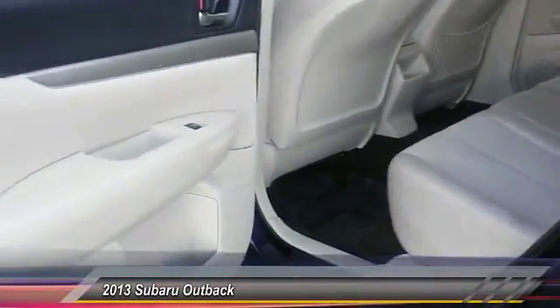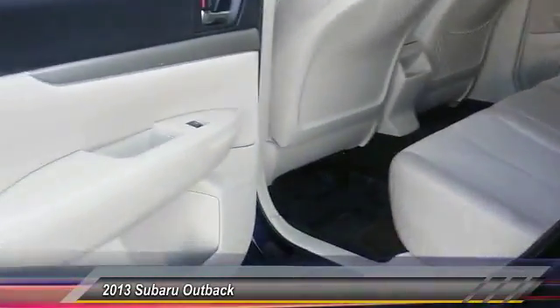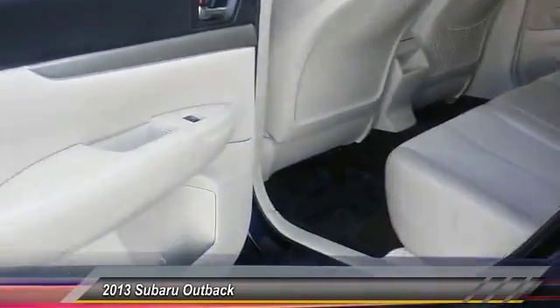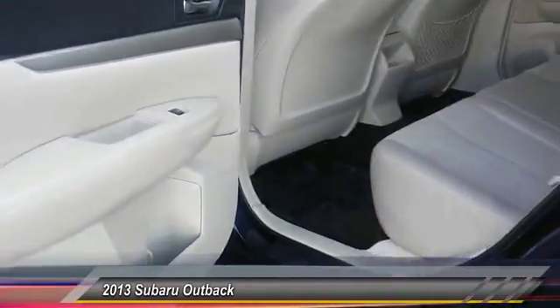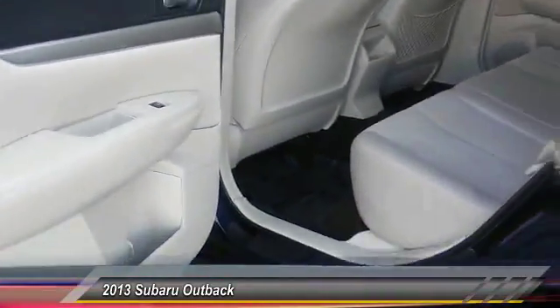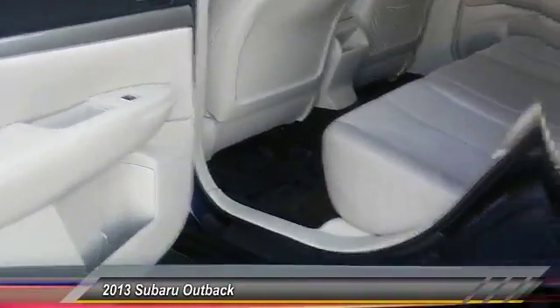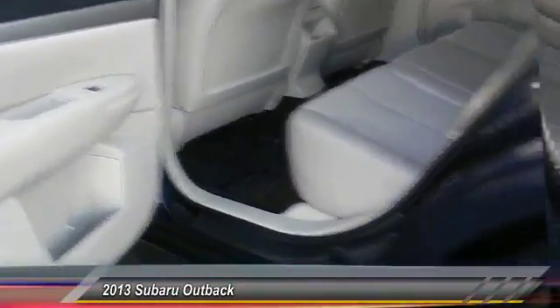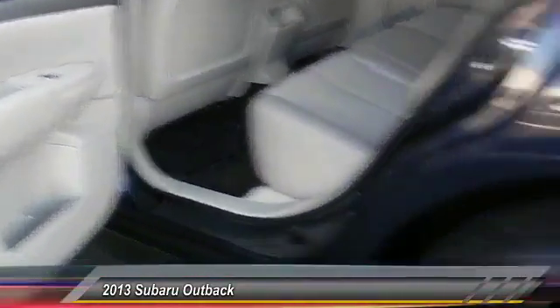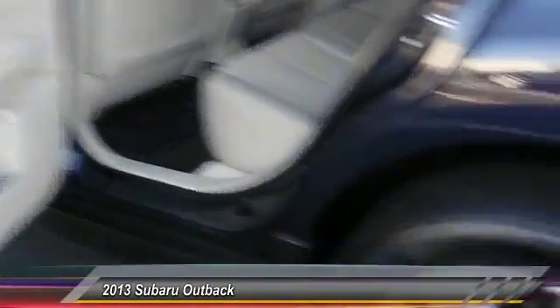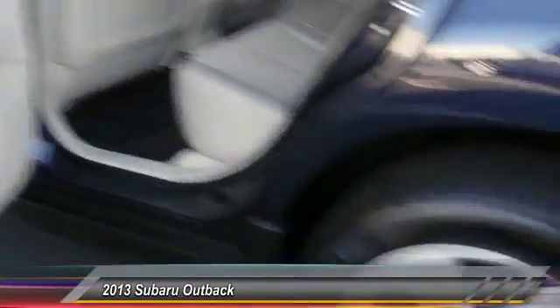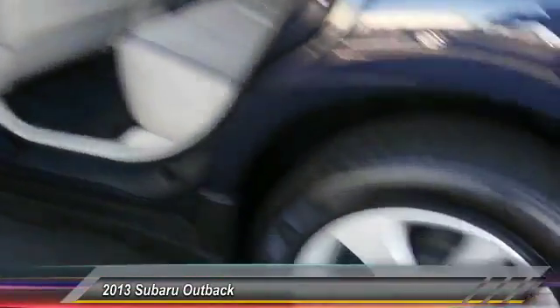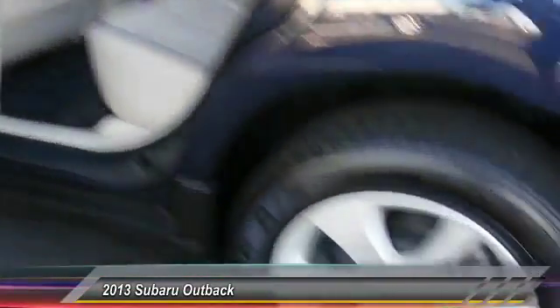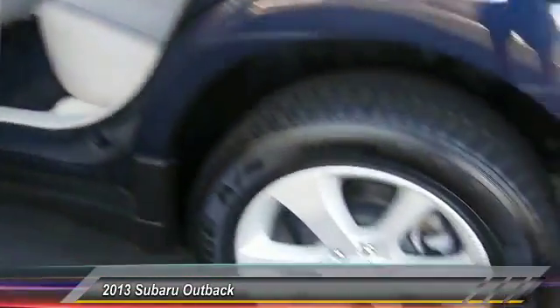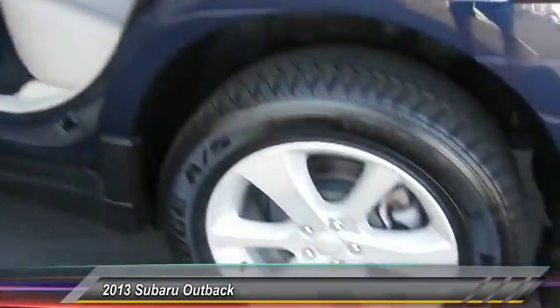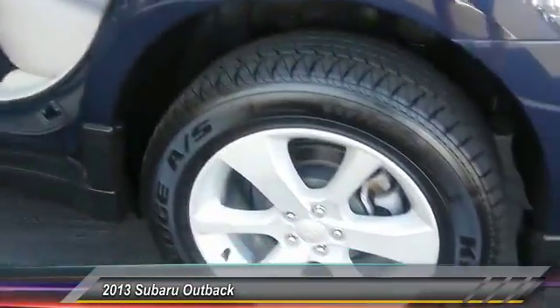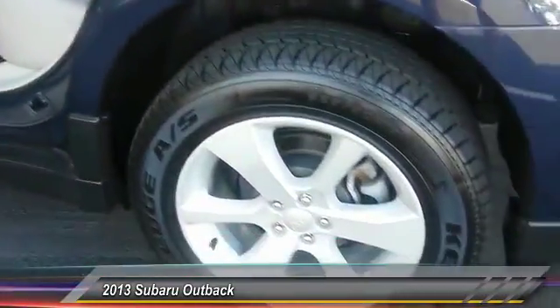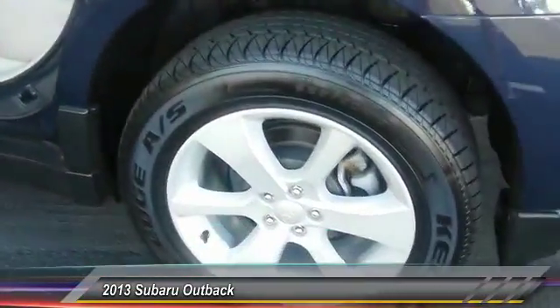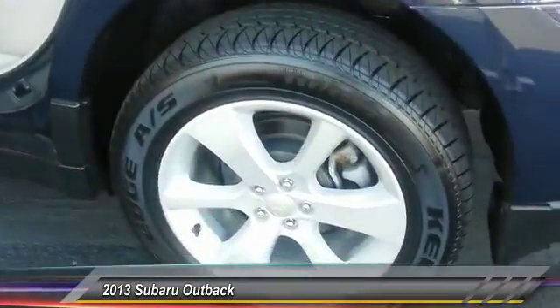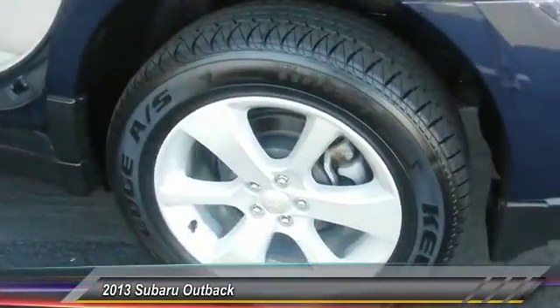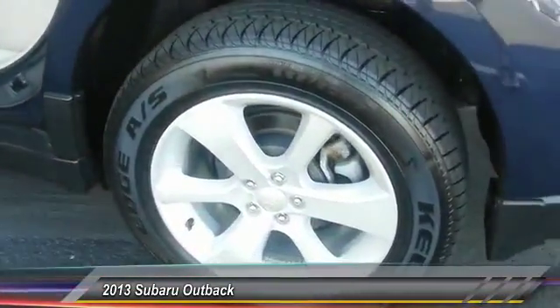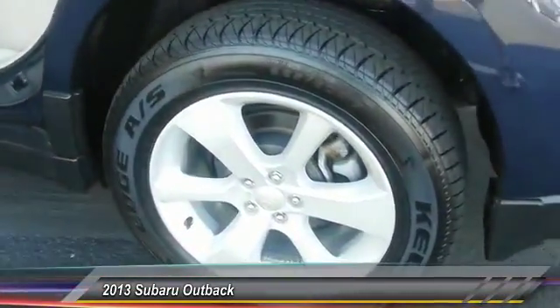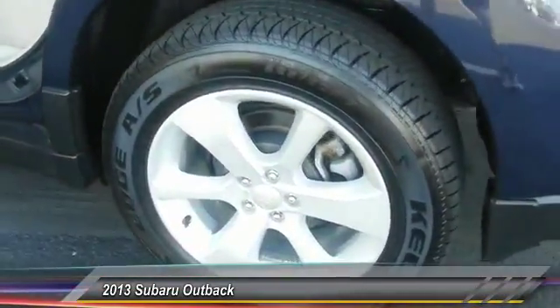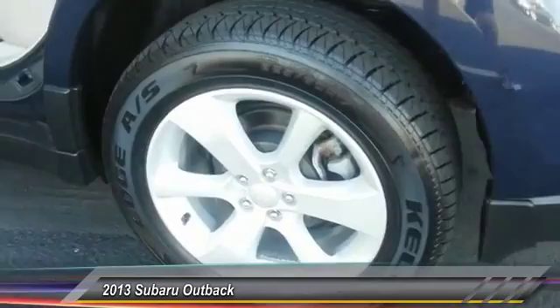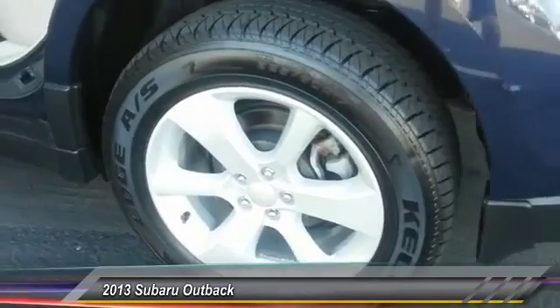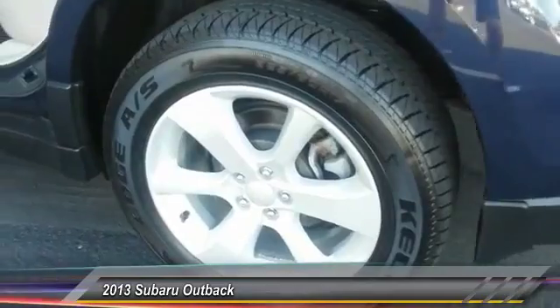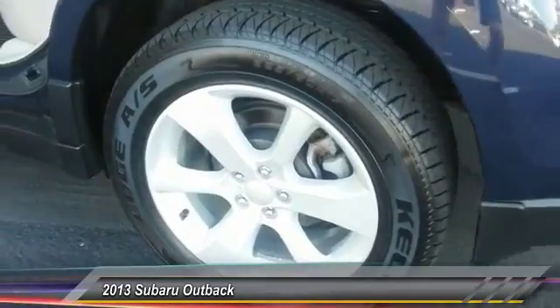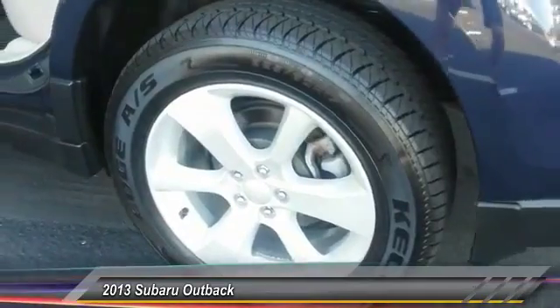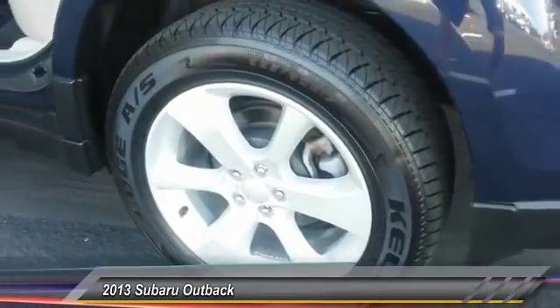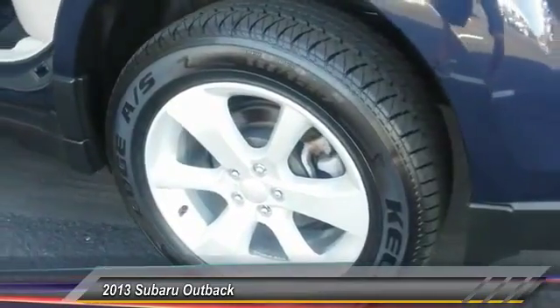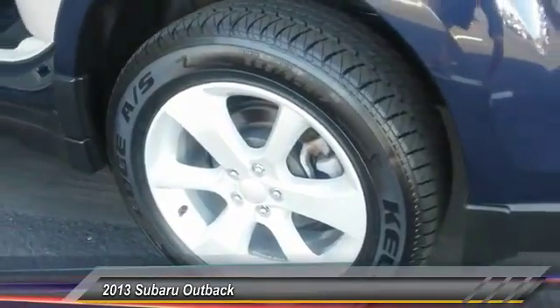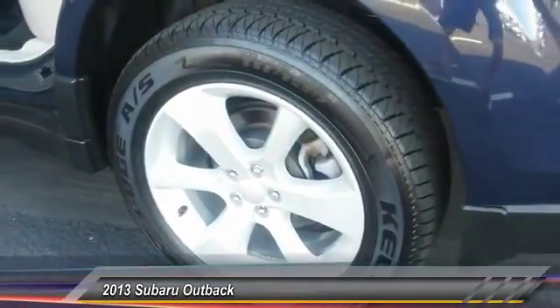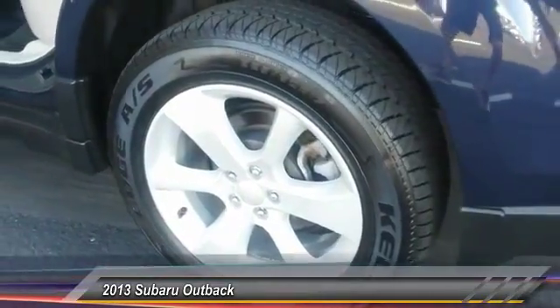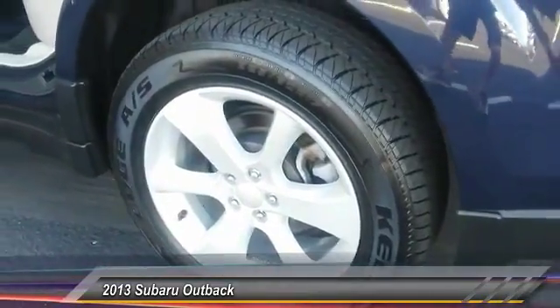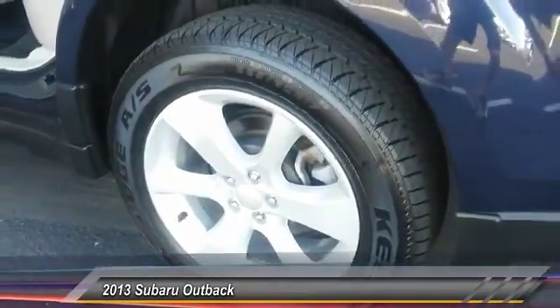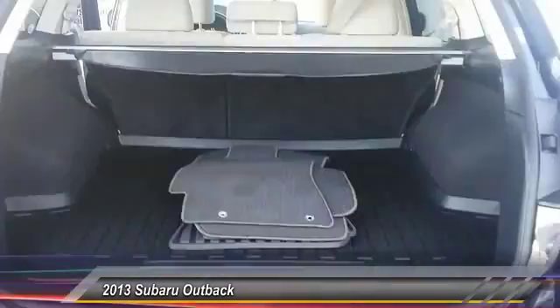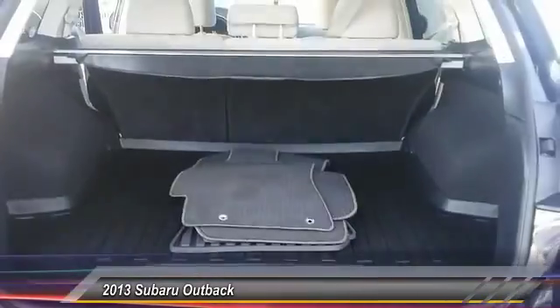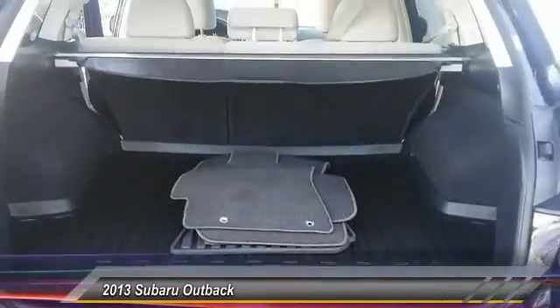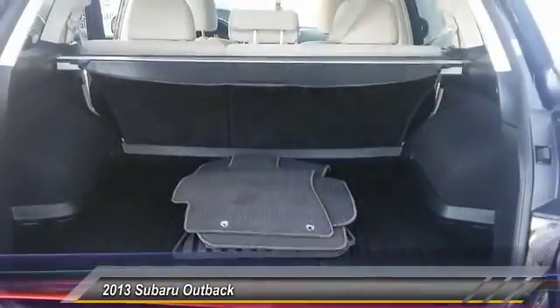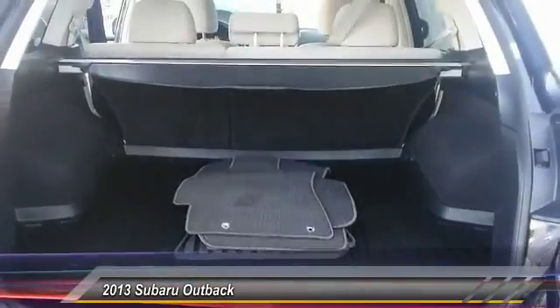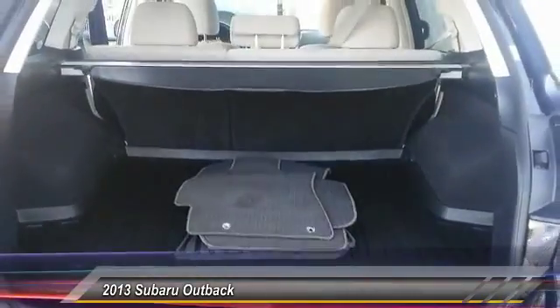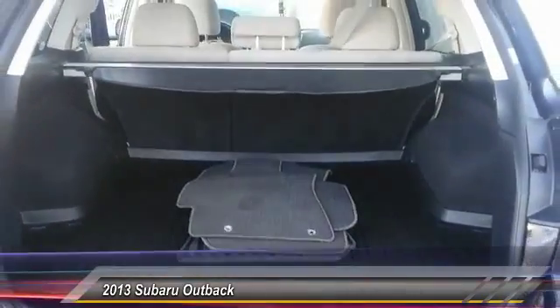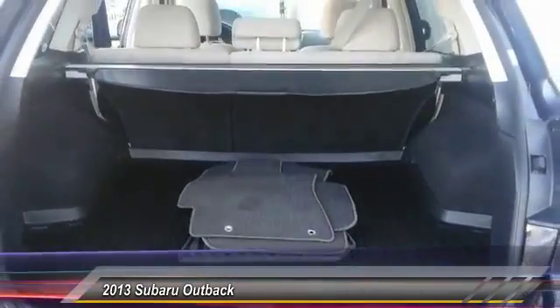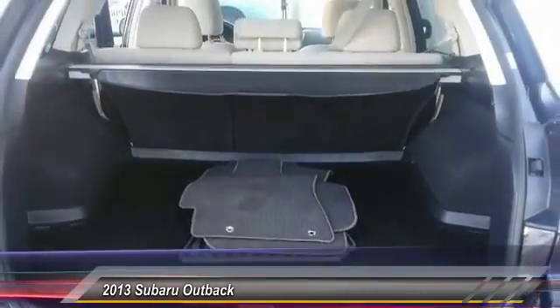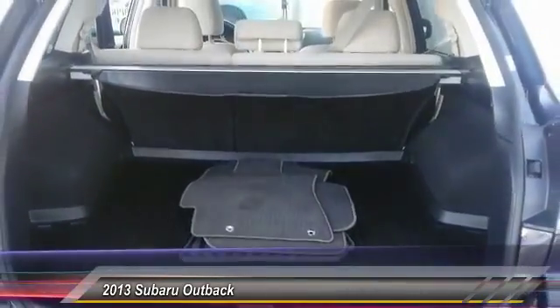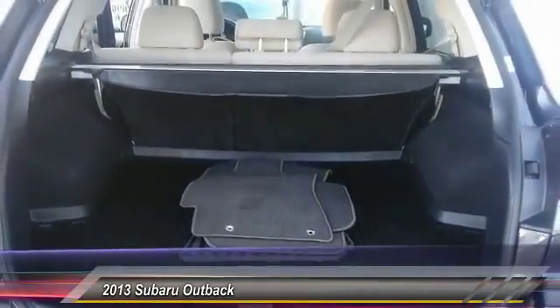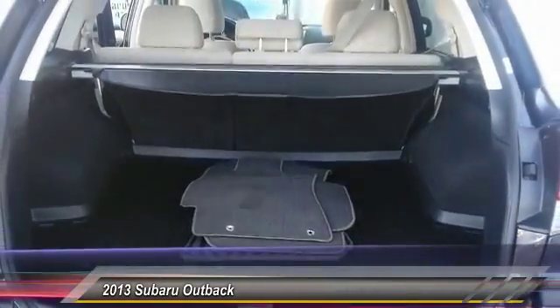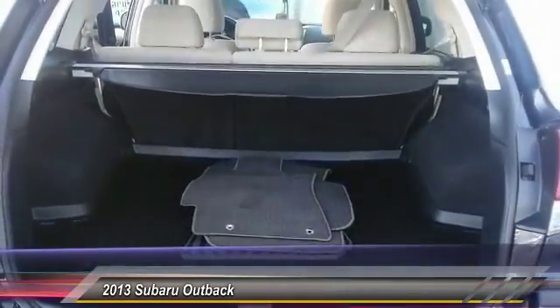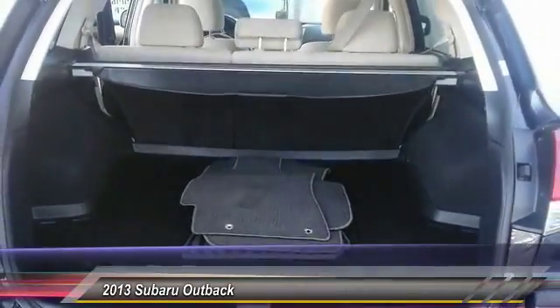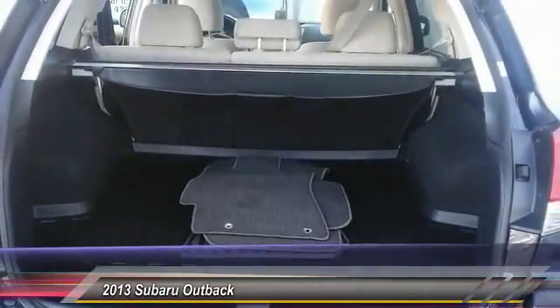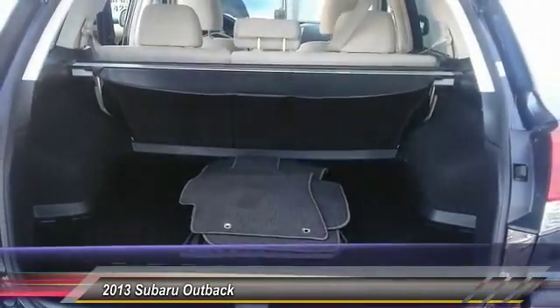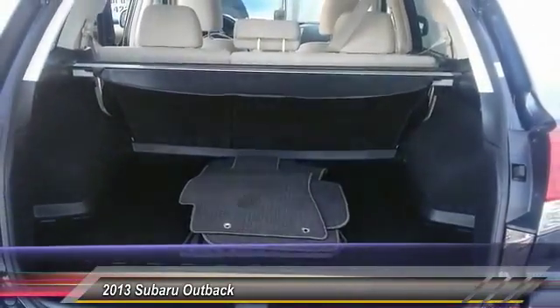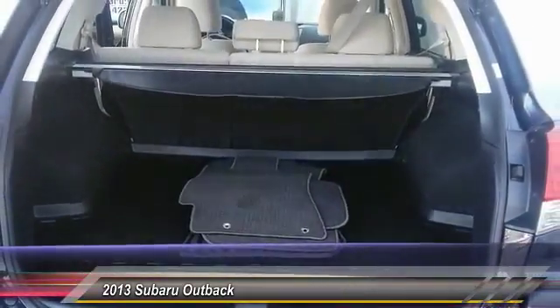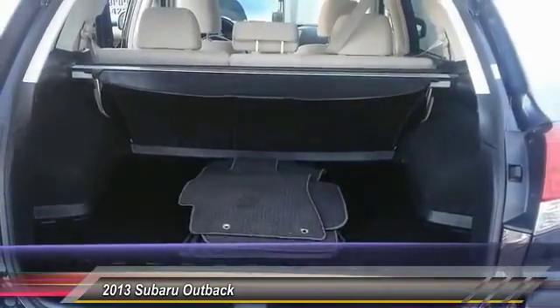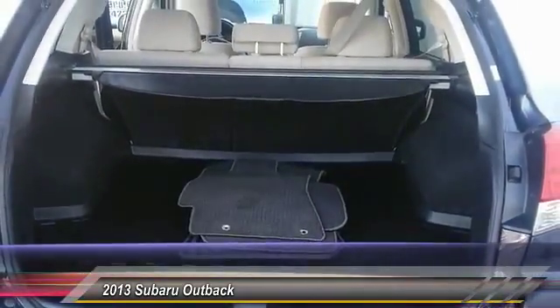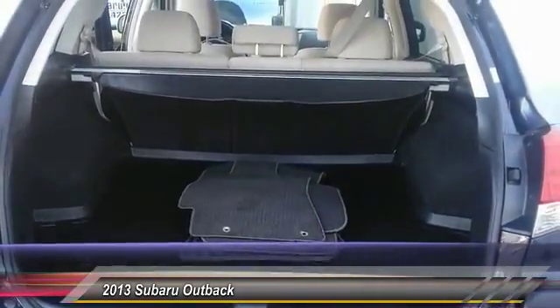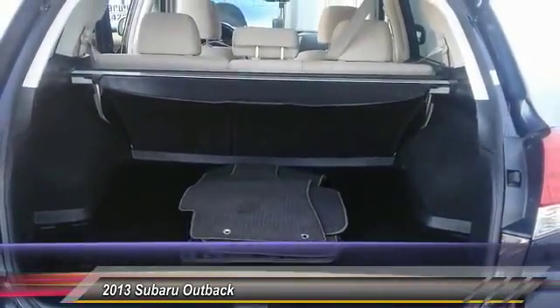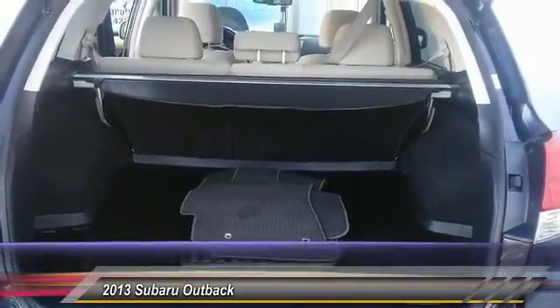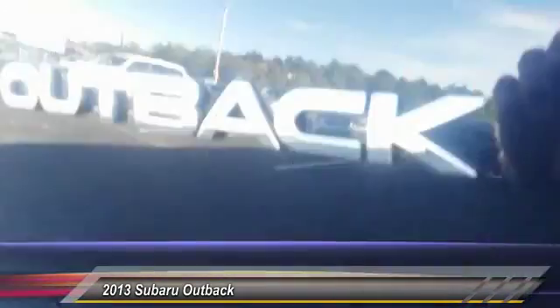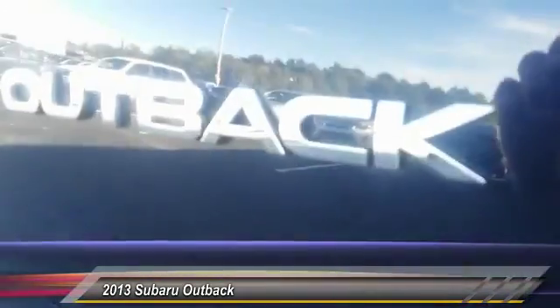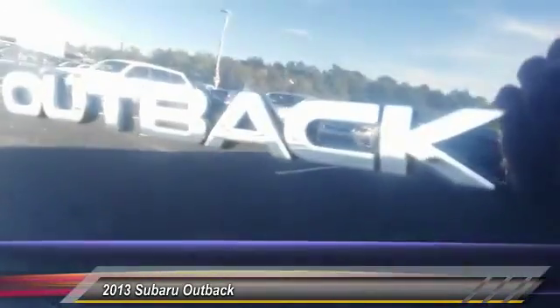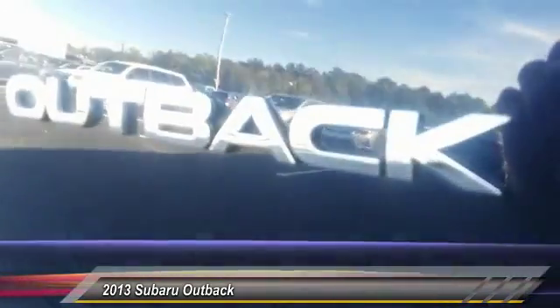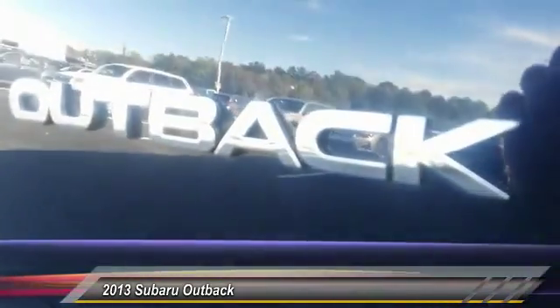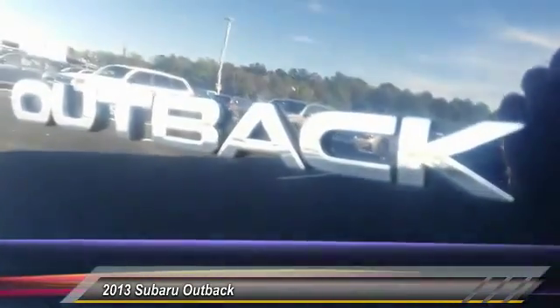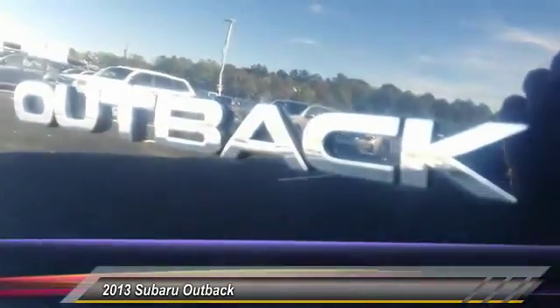Driver airbag, power steering, driver lumbar, adjustable steering wheel, cruise control, front floor mat.